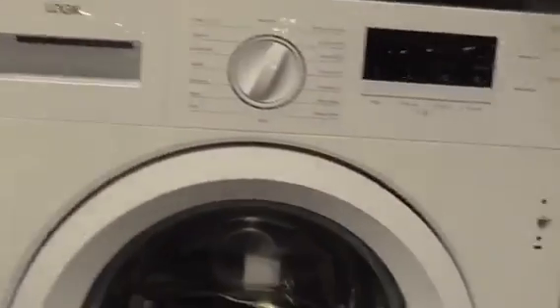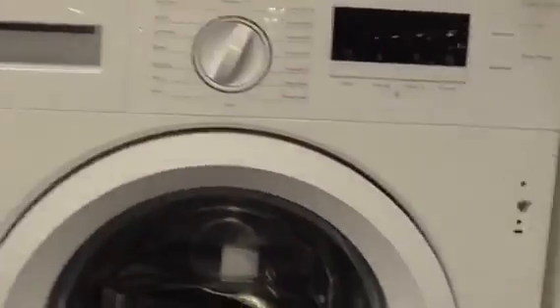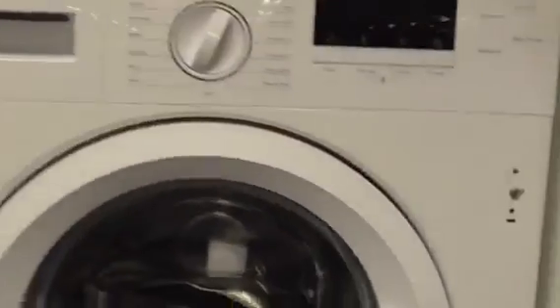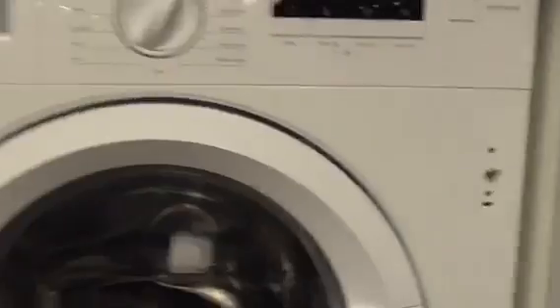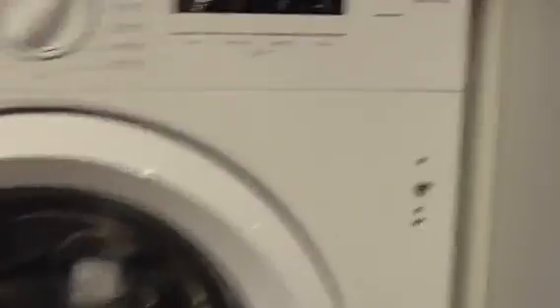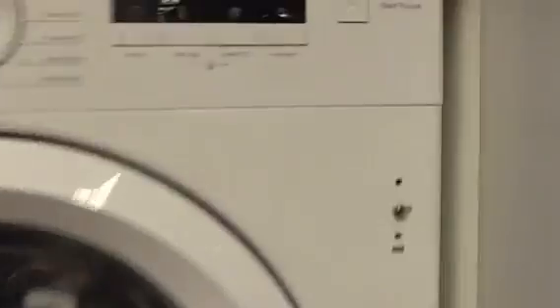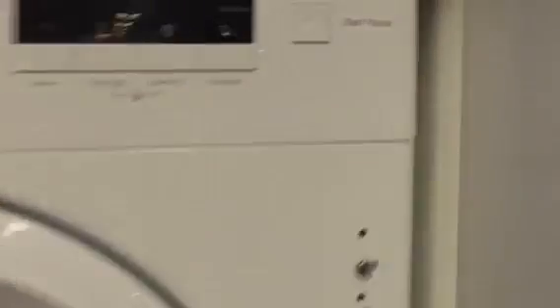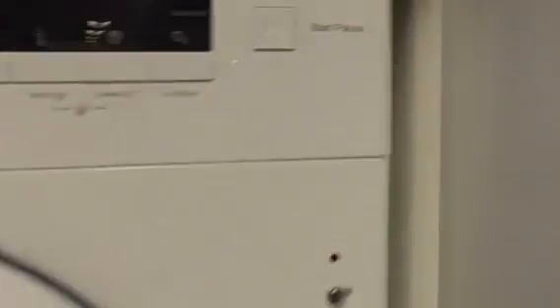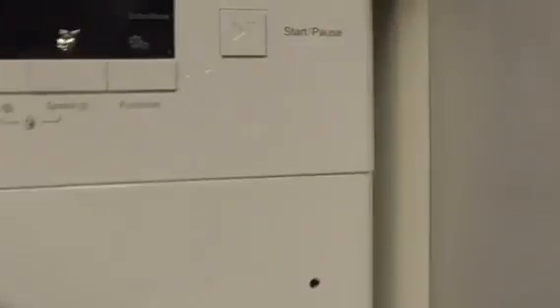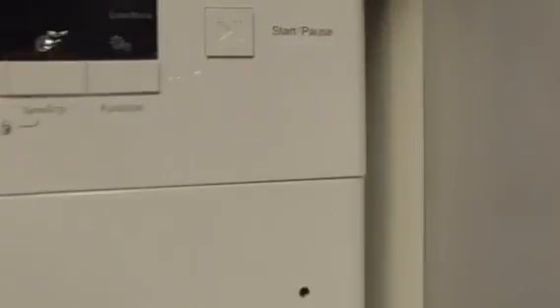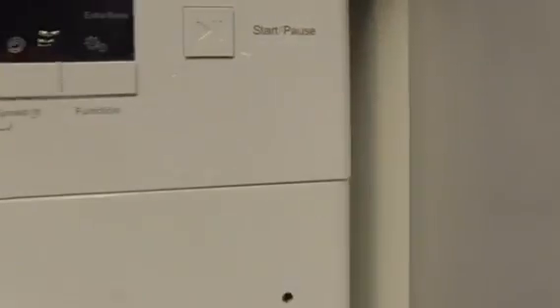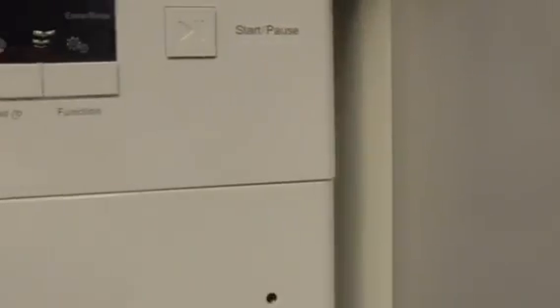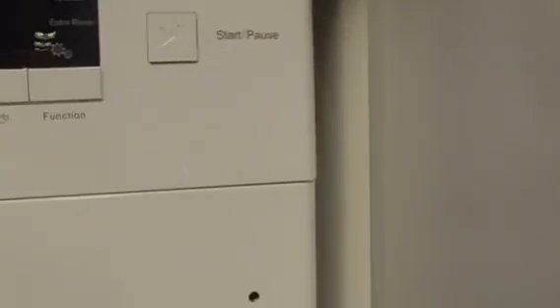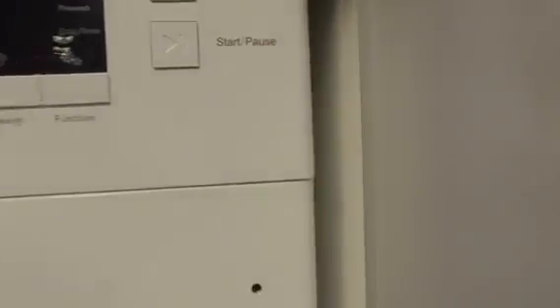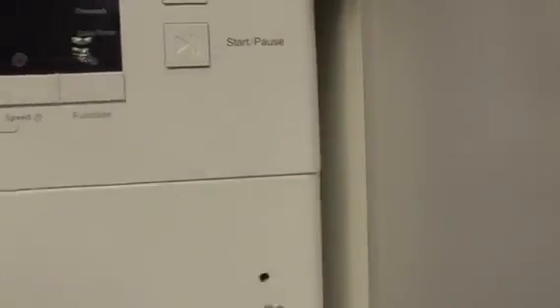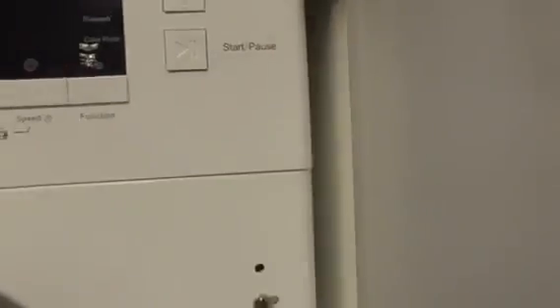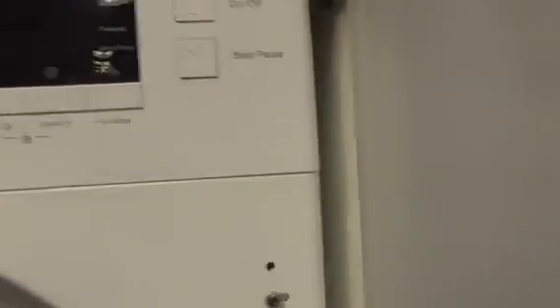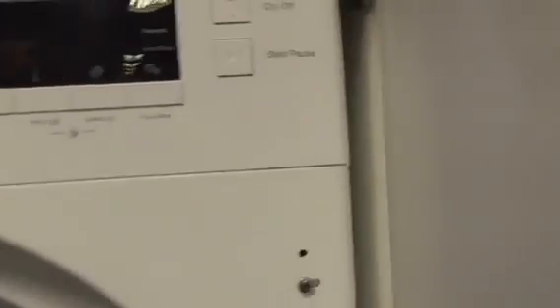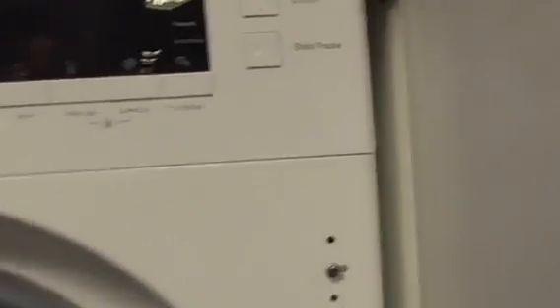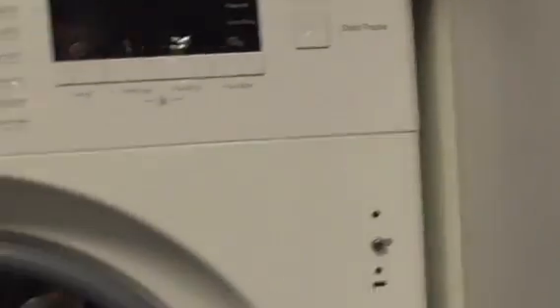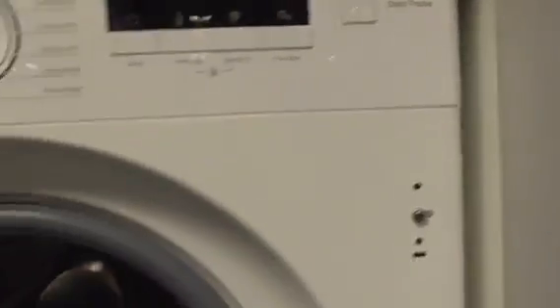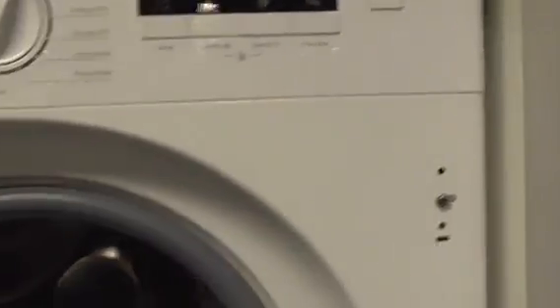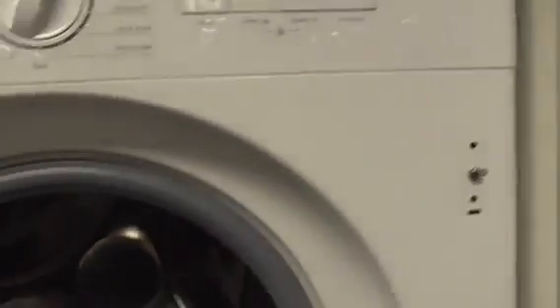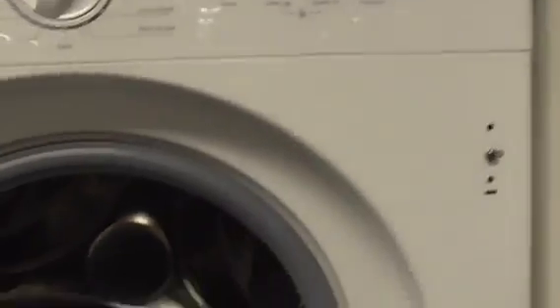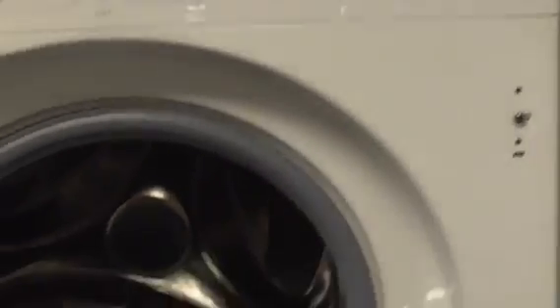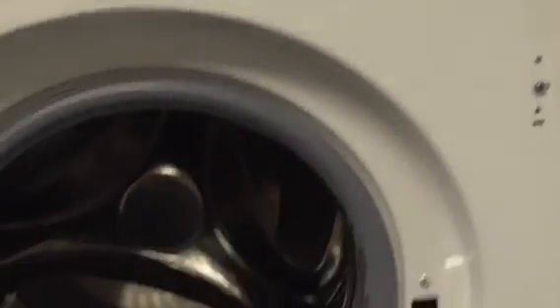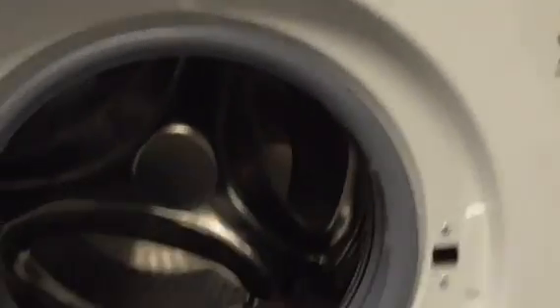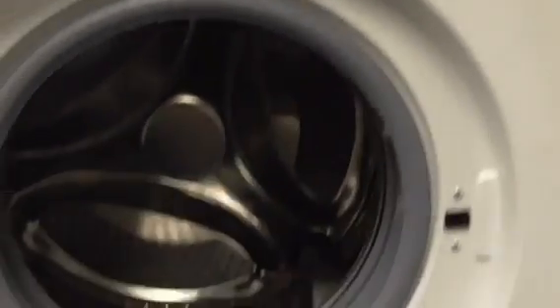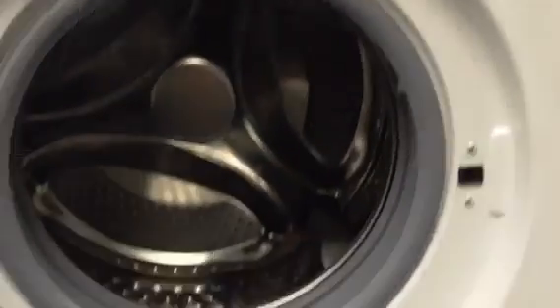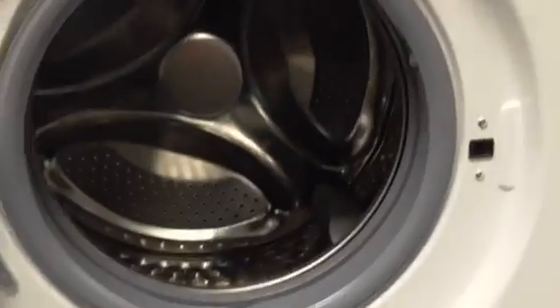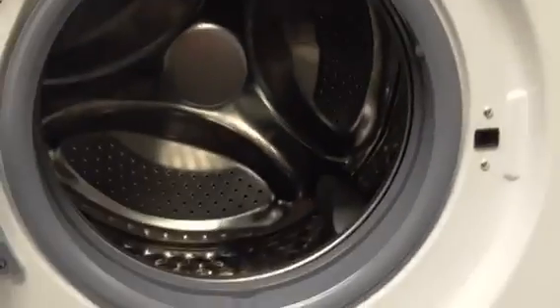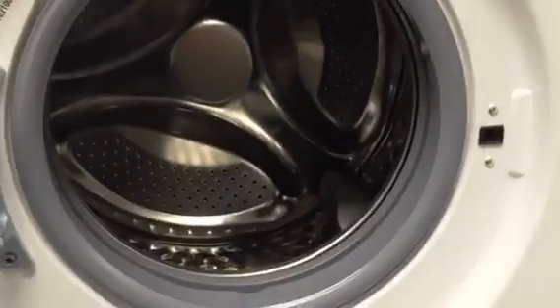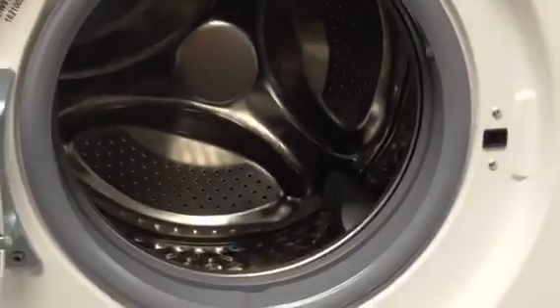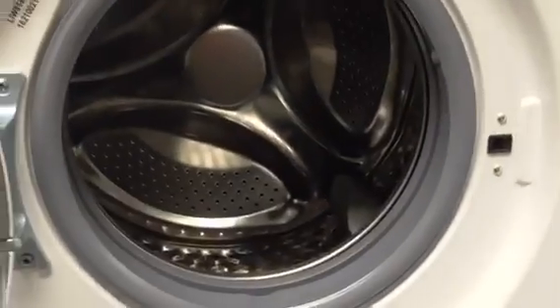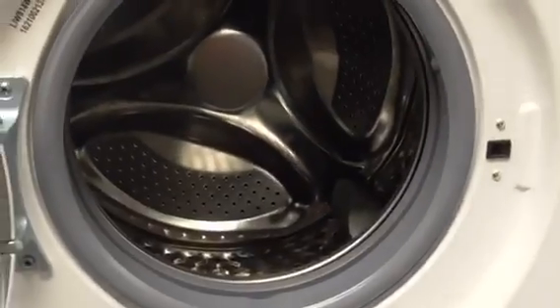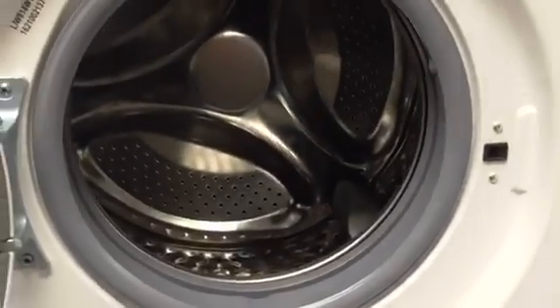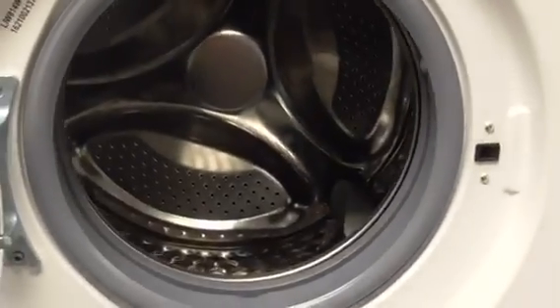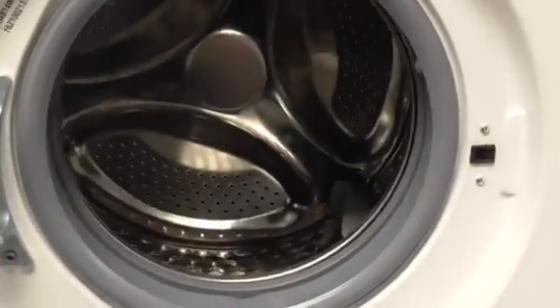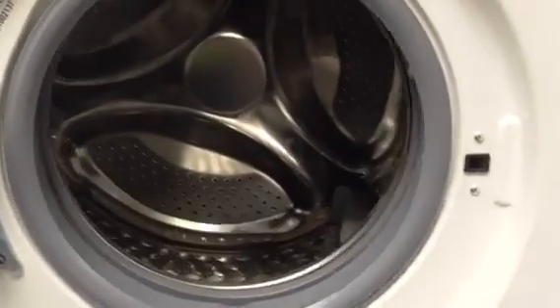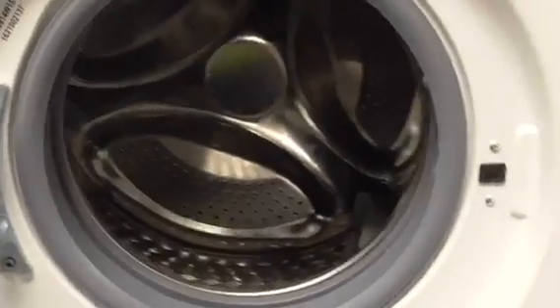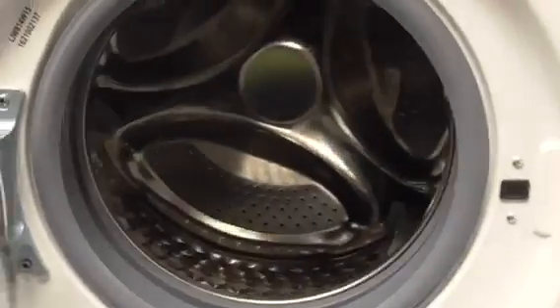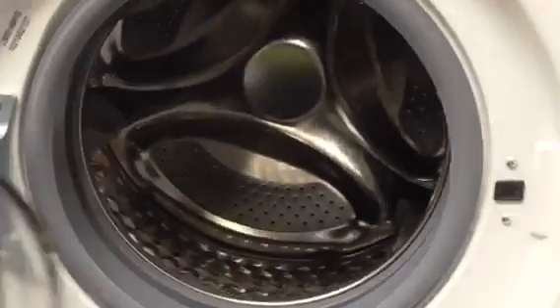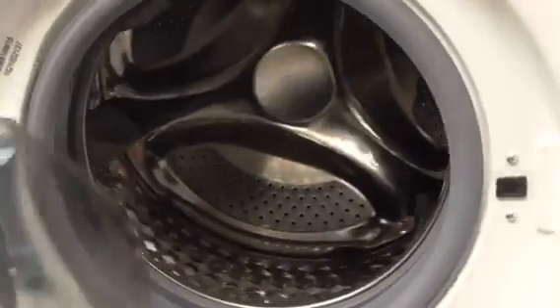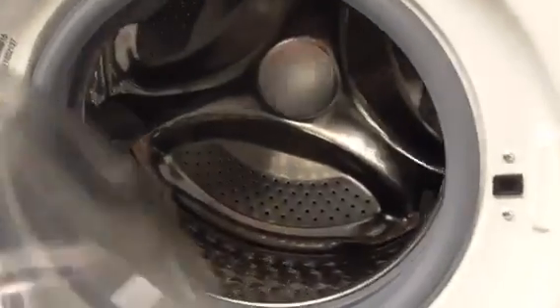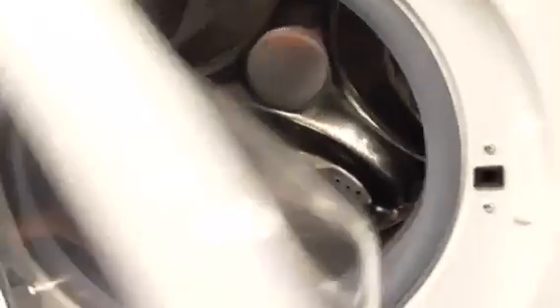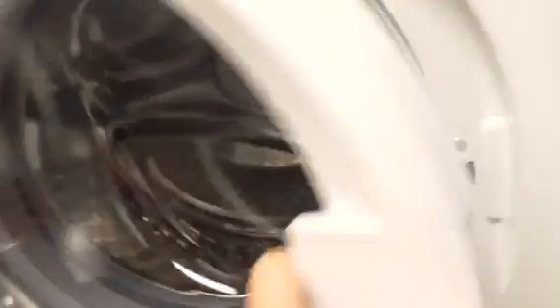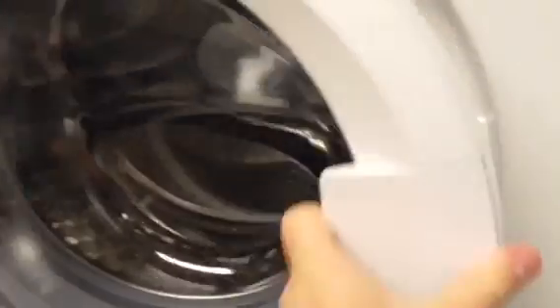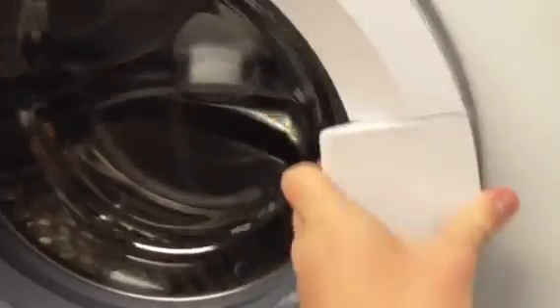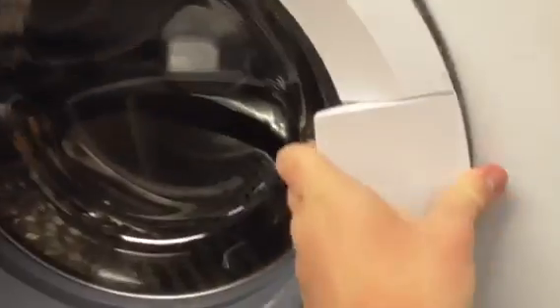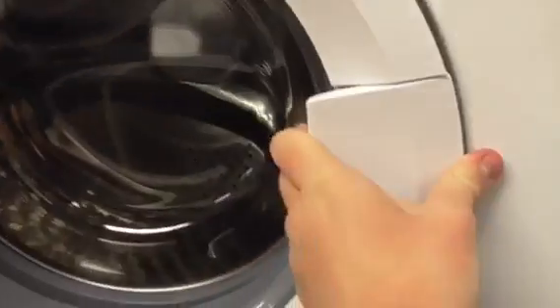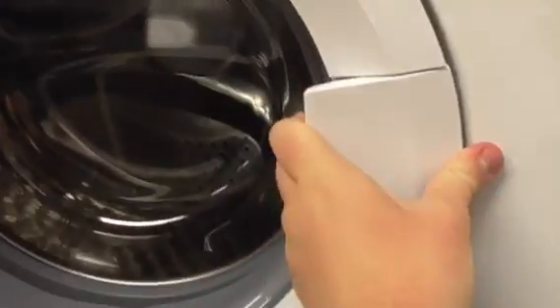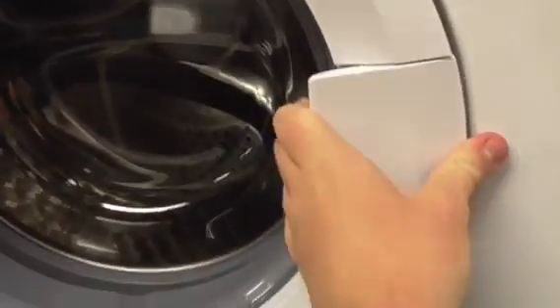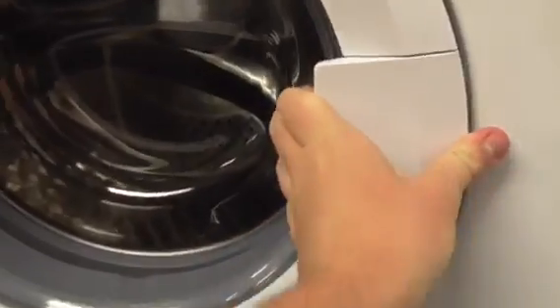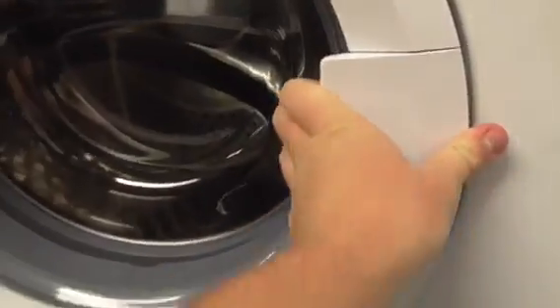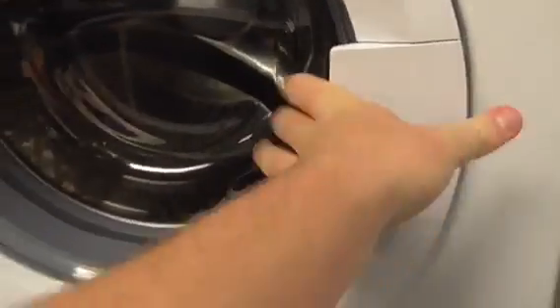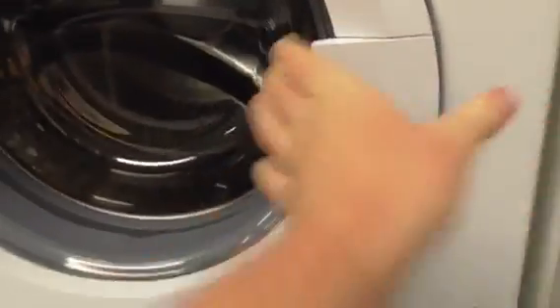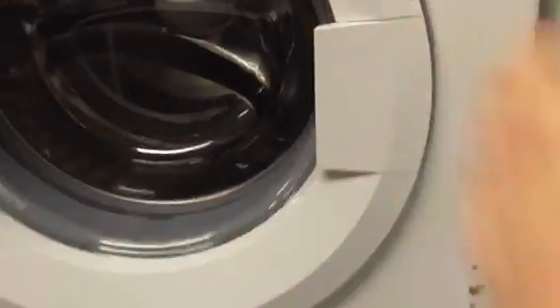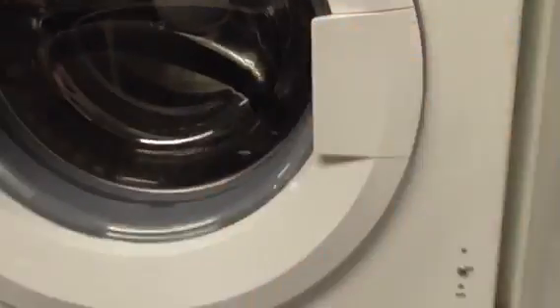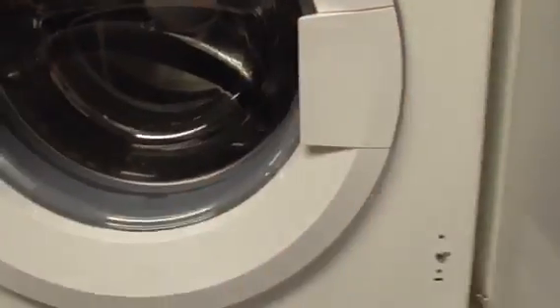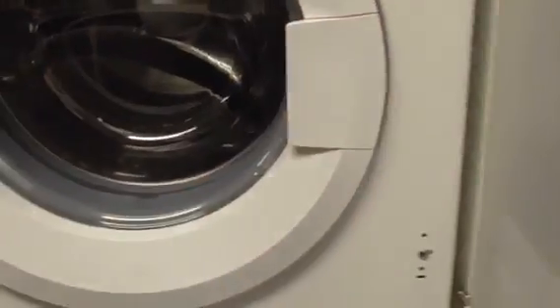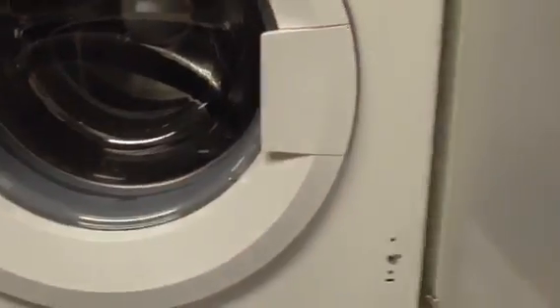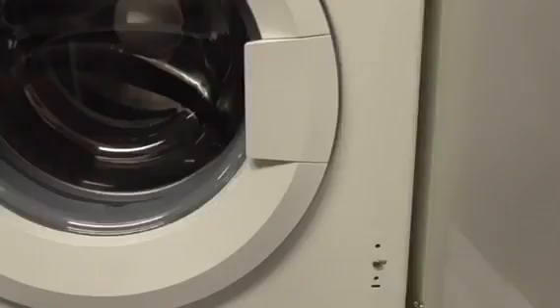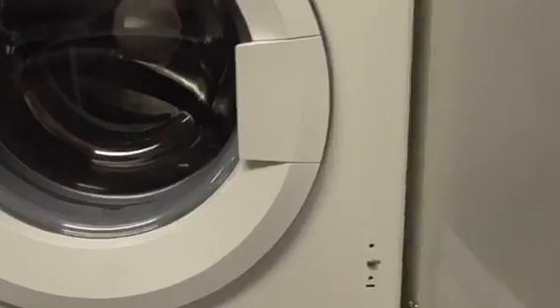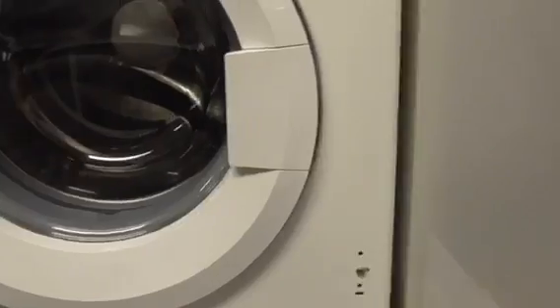We've got Logic RIW A14 WM15 integrated washing machine.